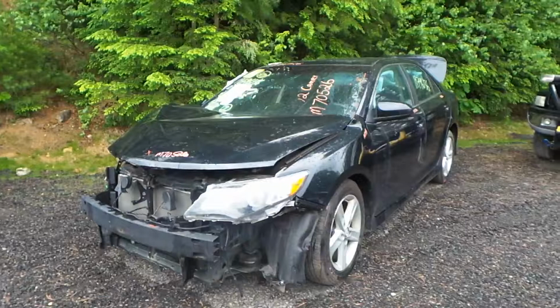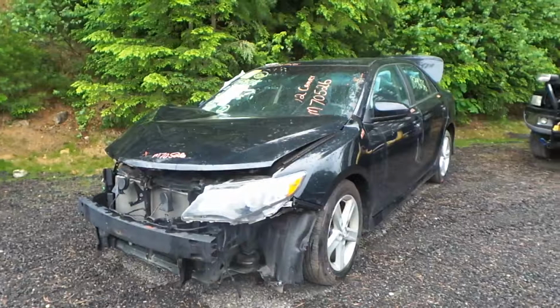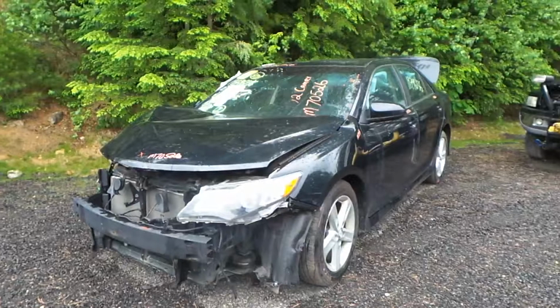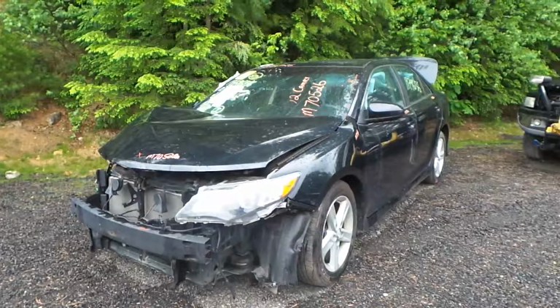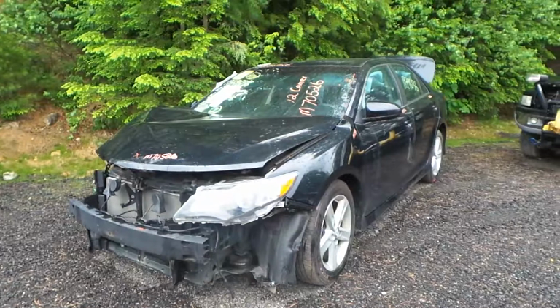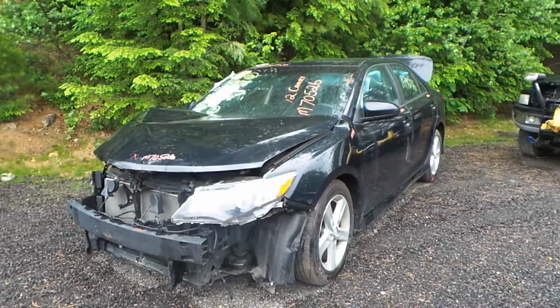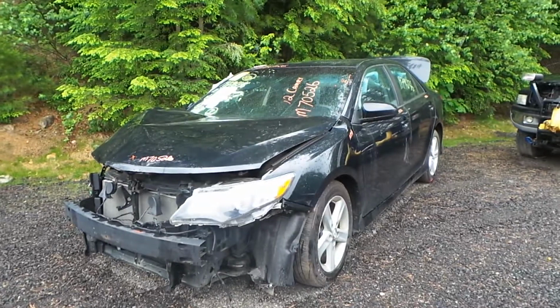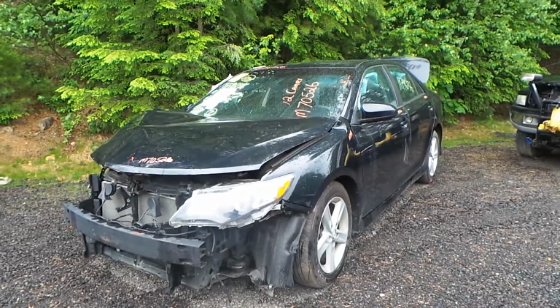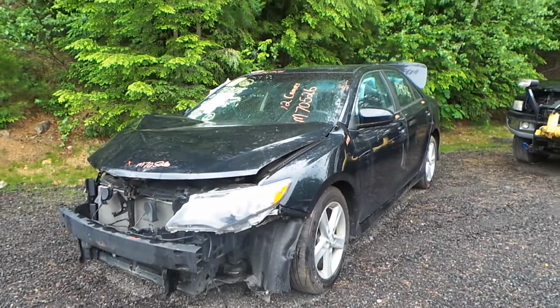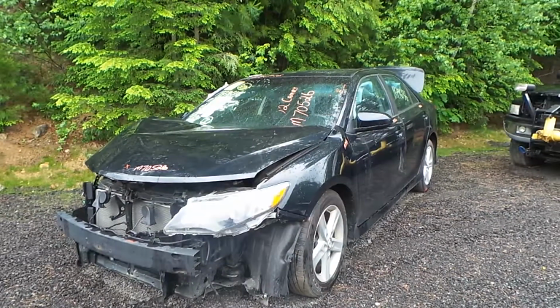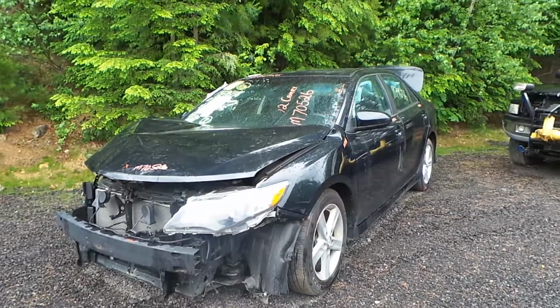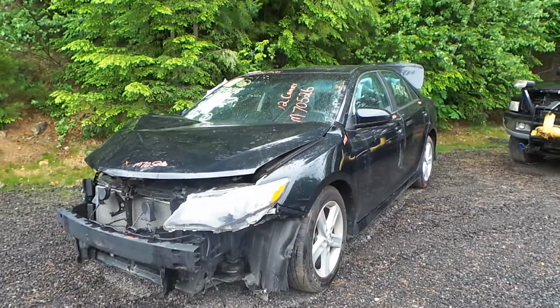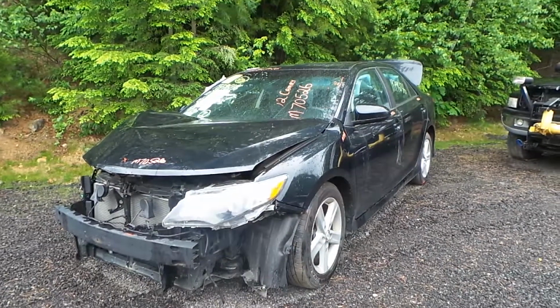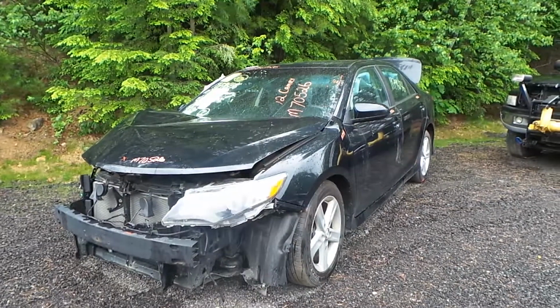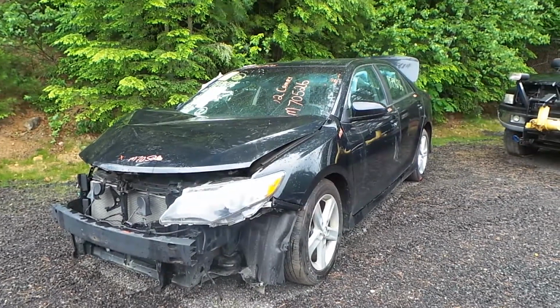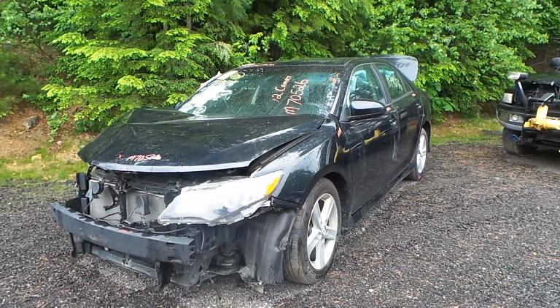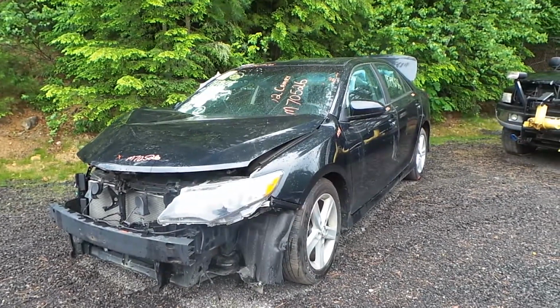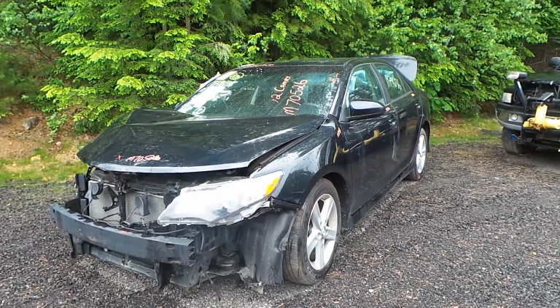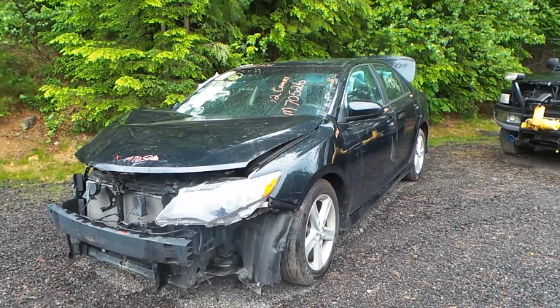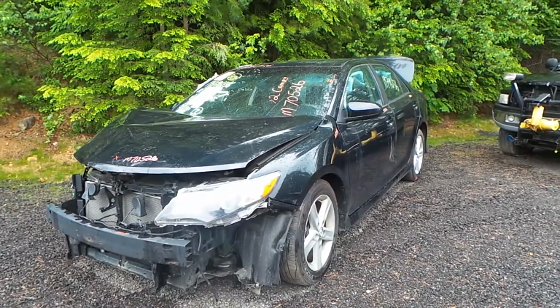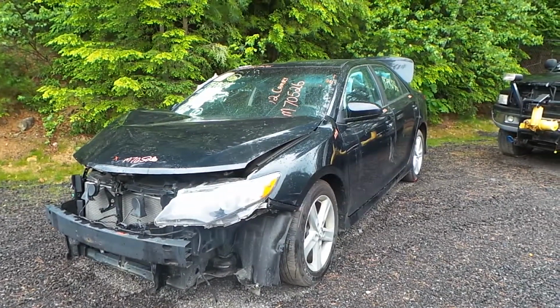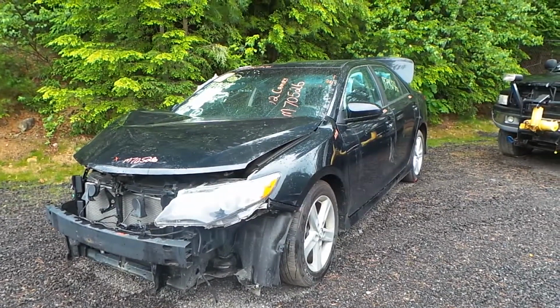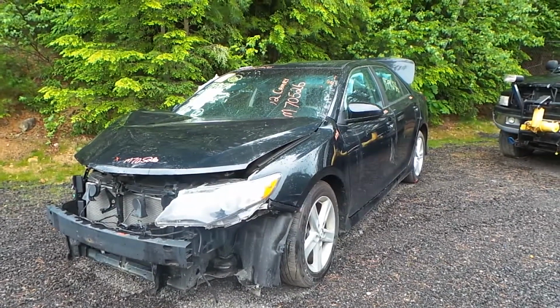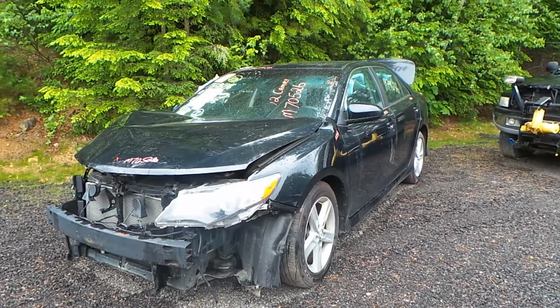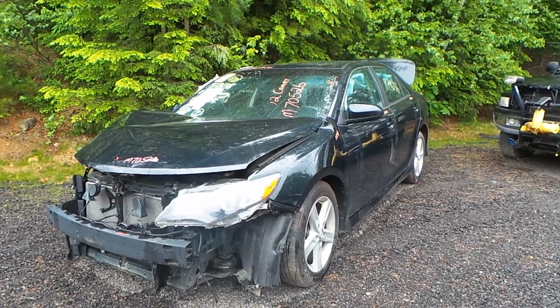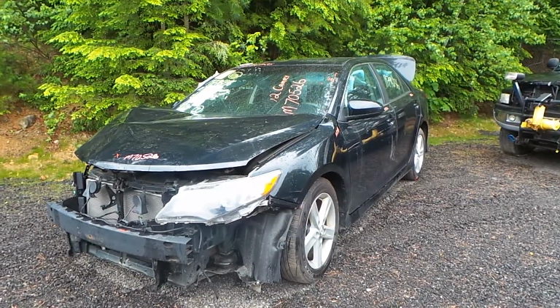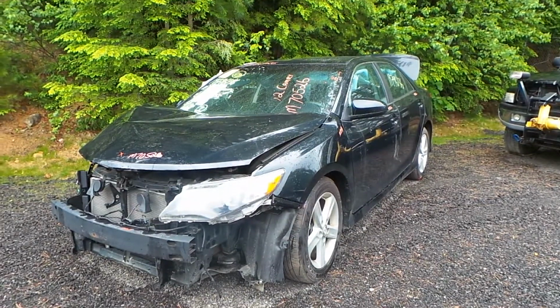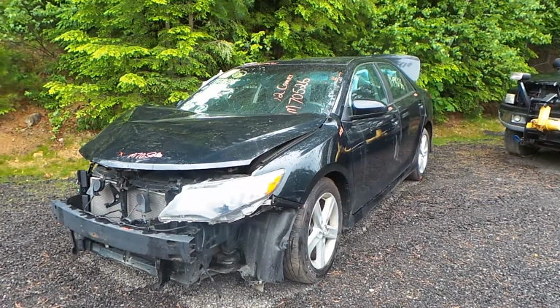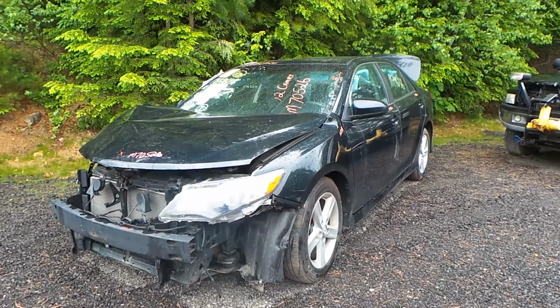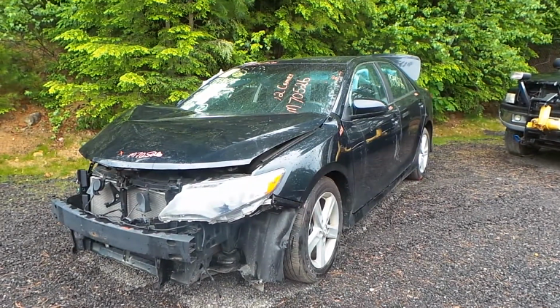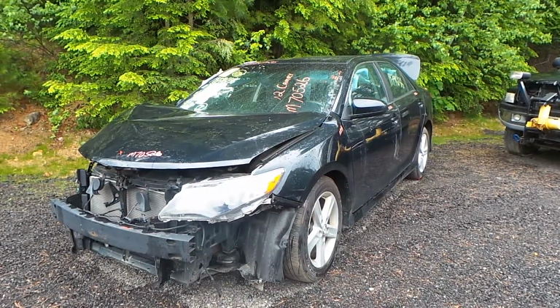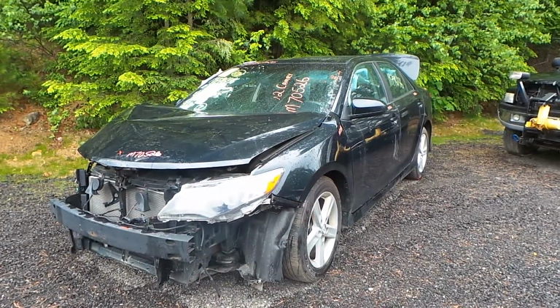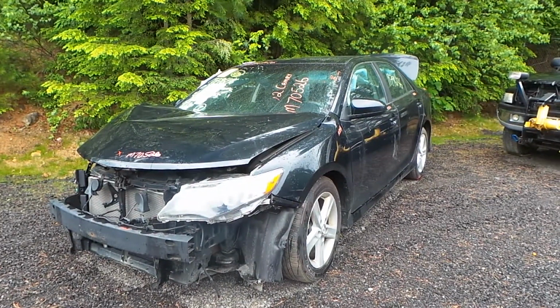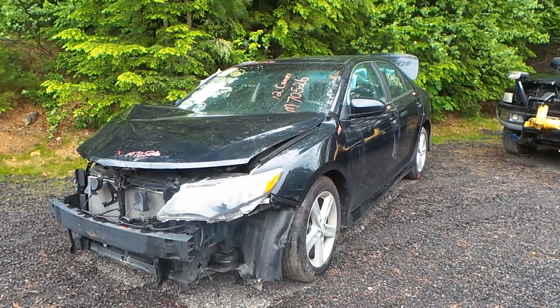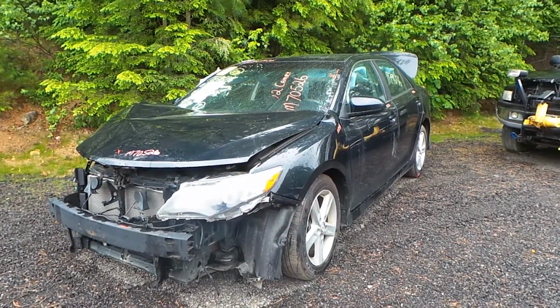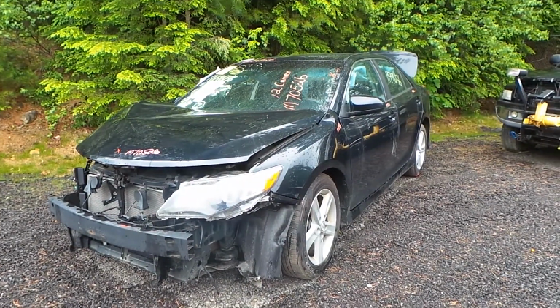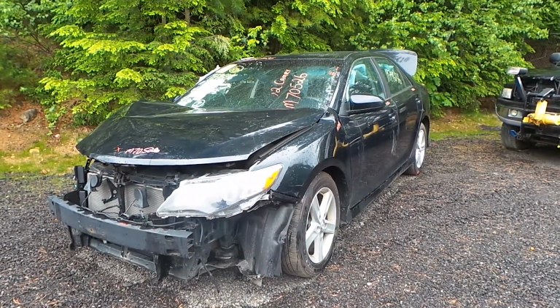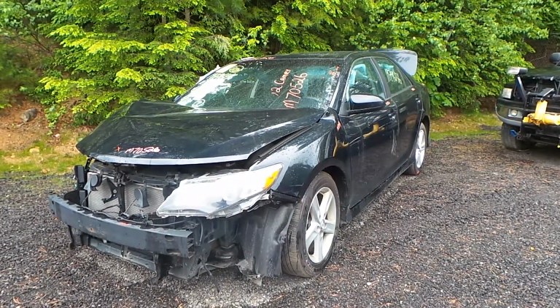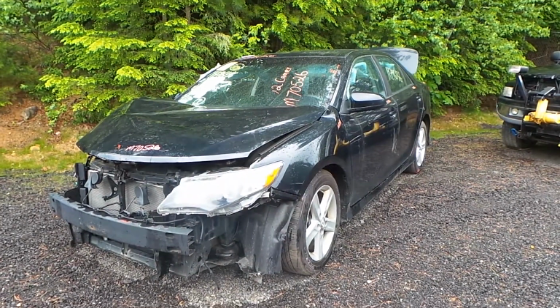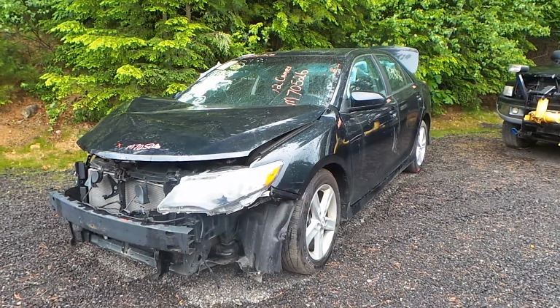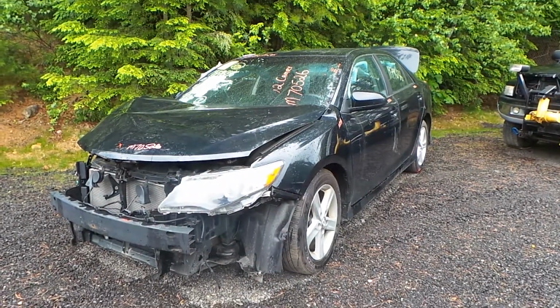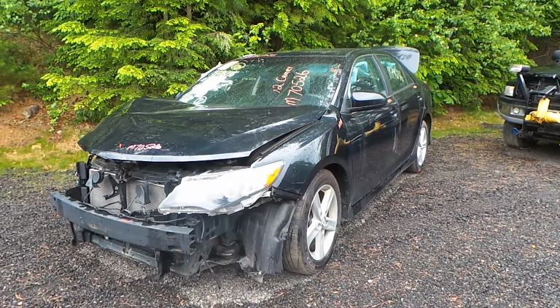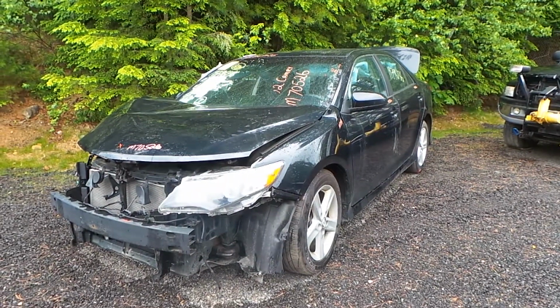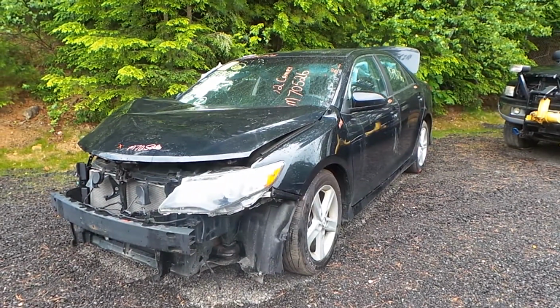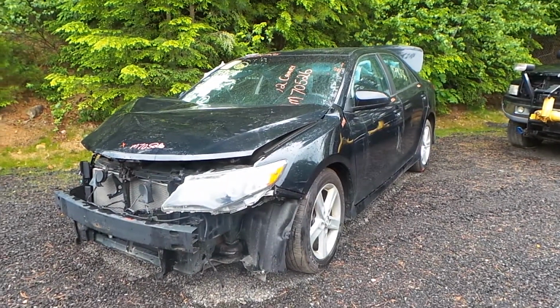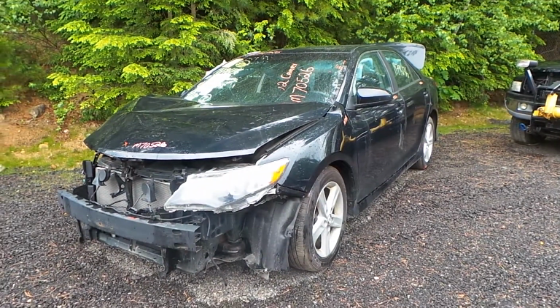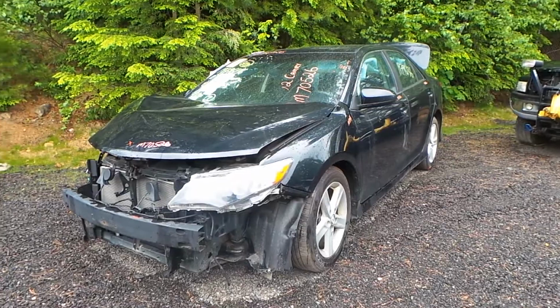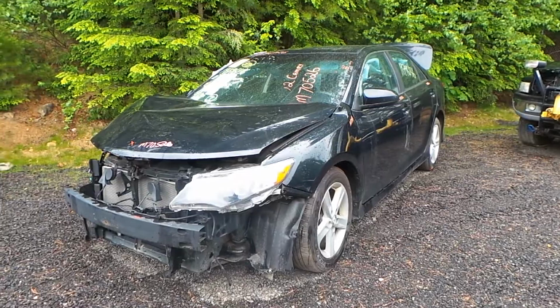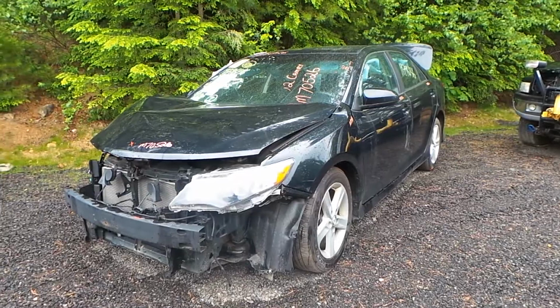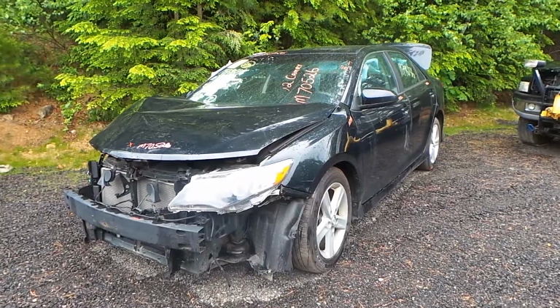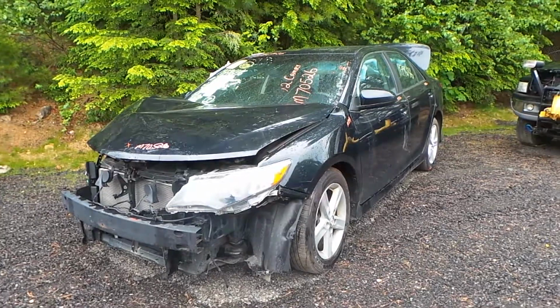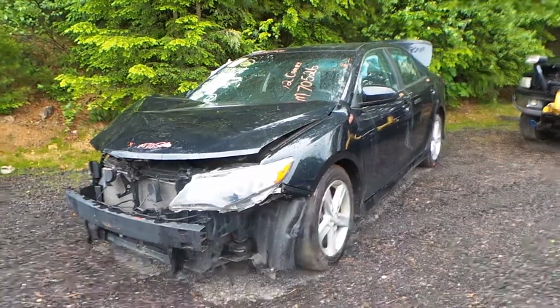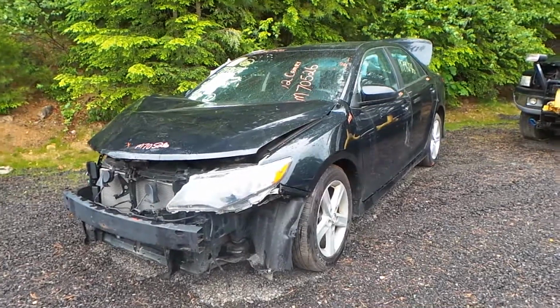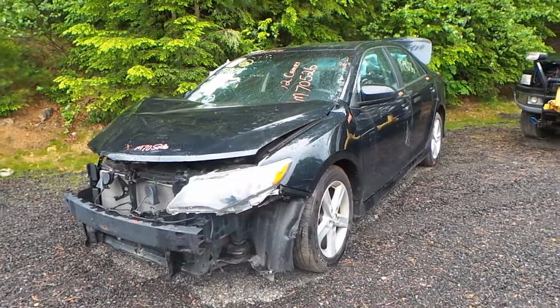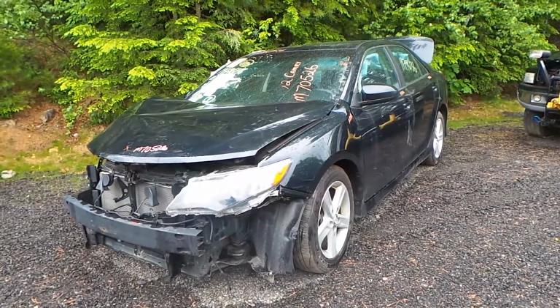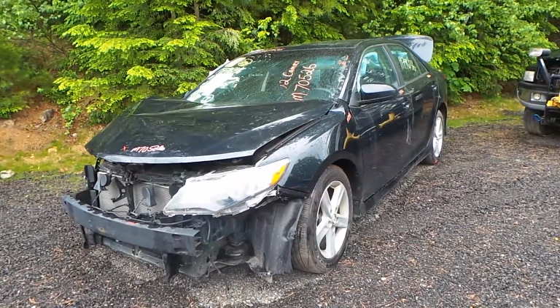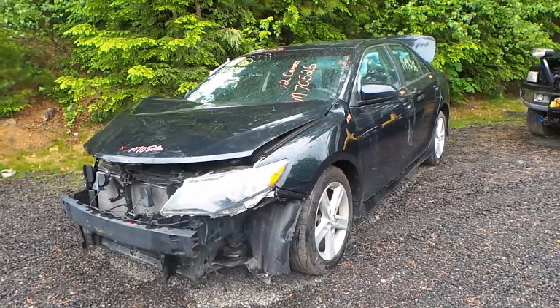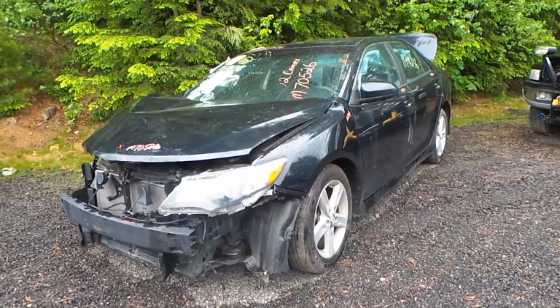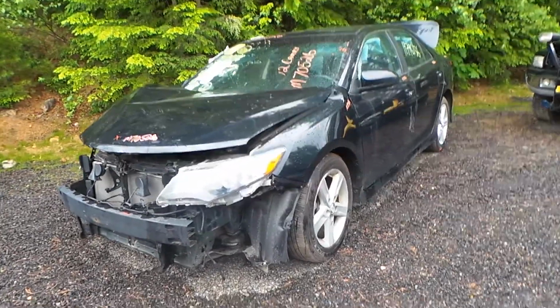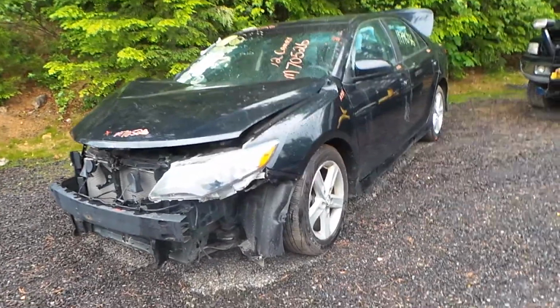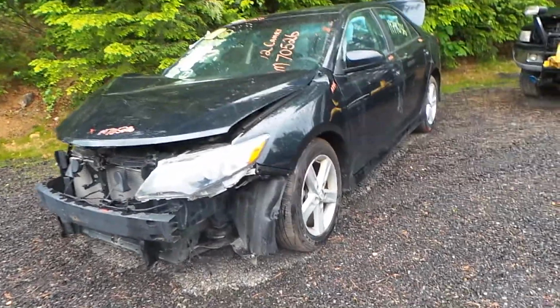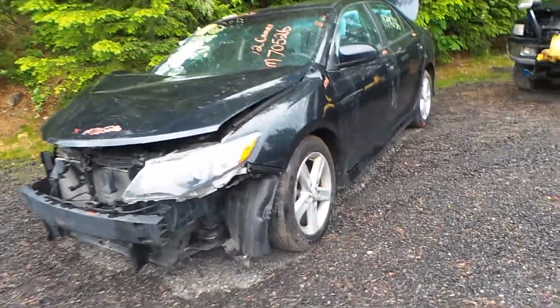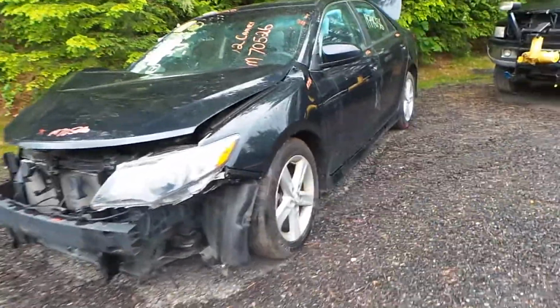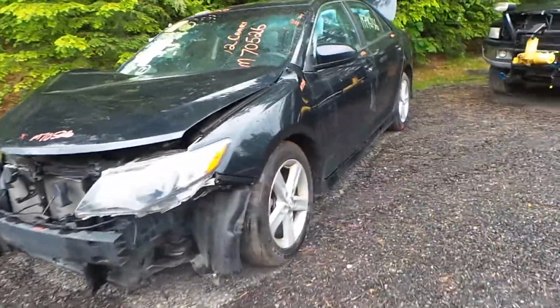Hi, this is Alex with New England Auto & Truck Recyclers. Today we are parting out a 2012 Toyota Camry, stock number M70526.